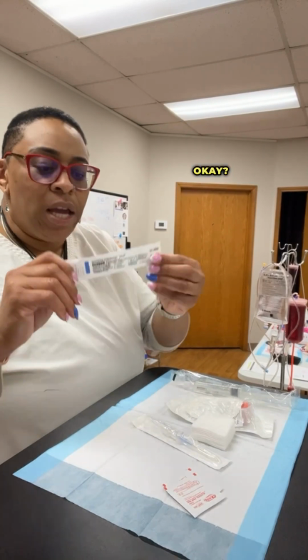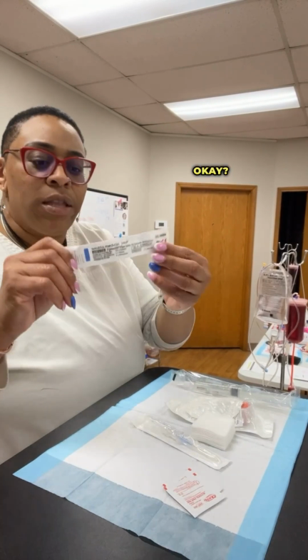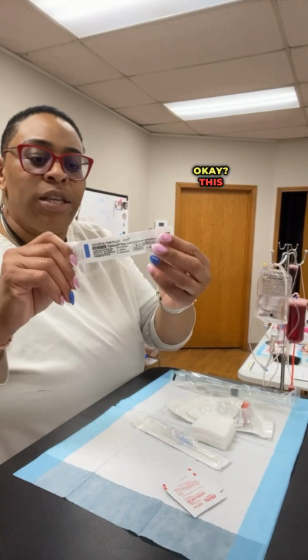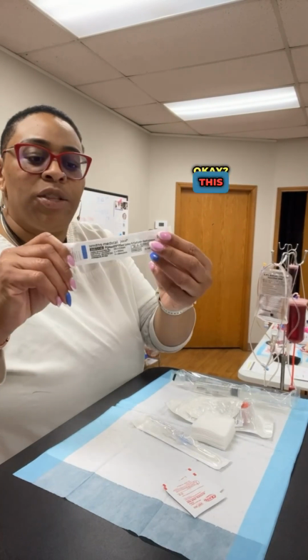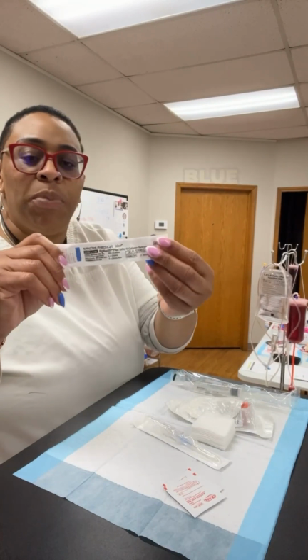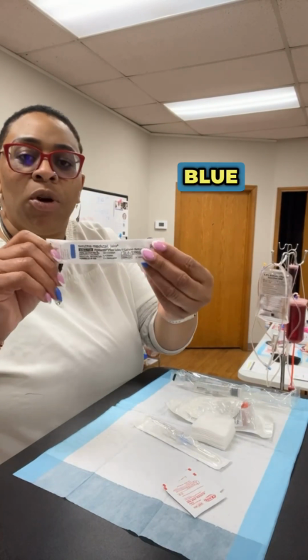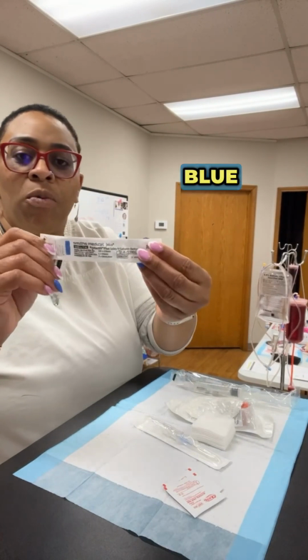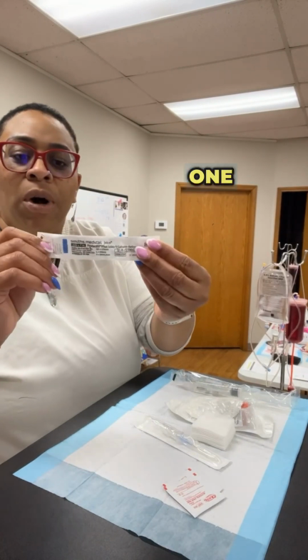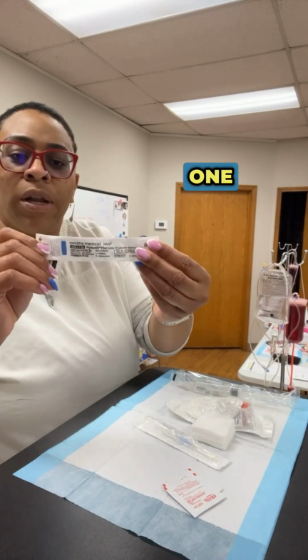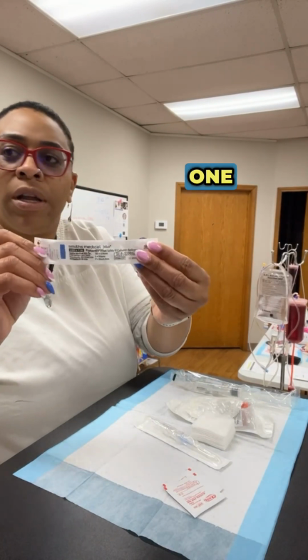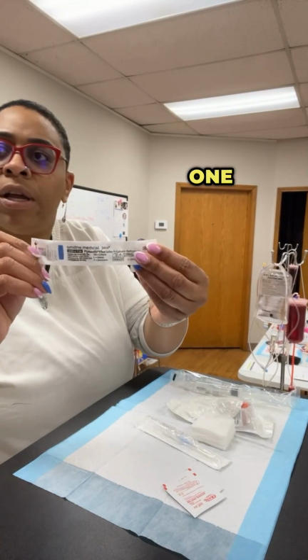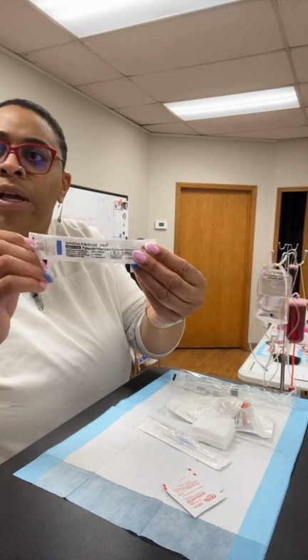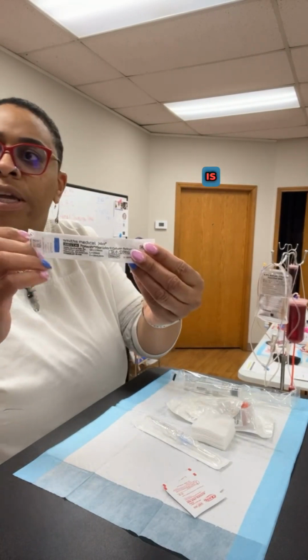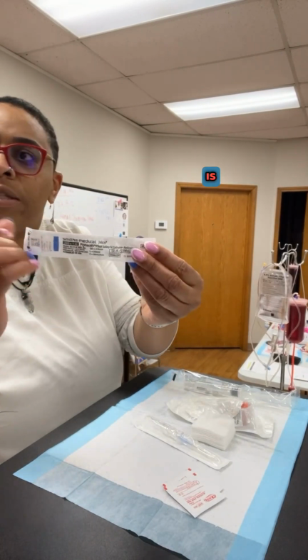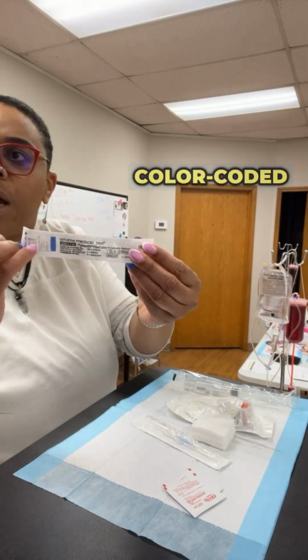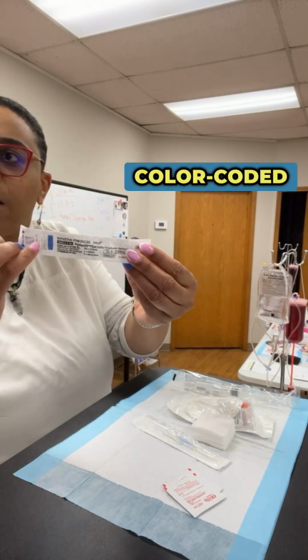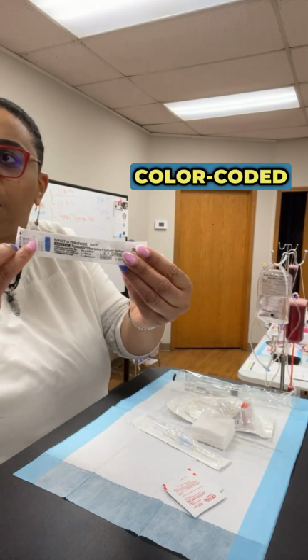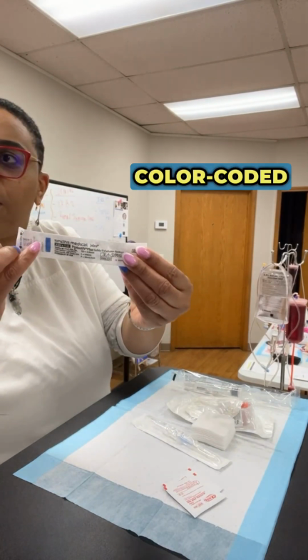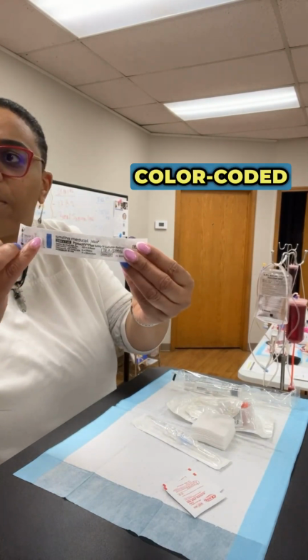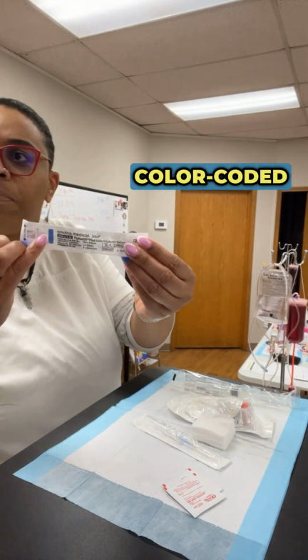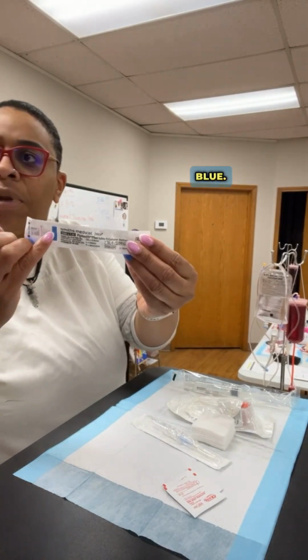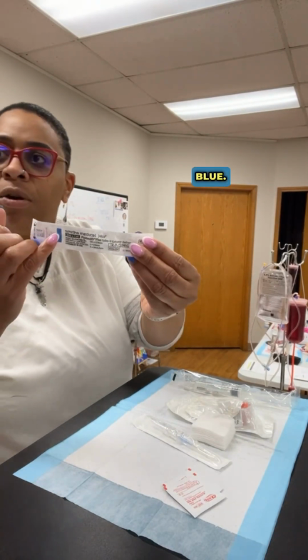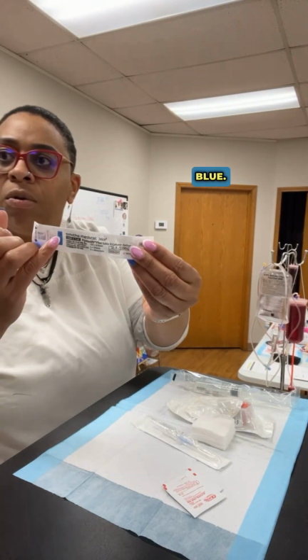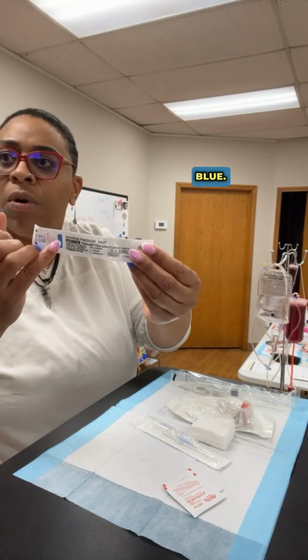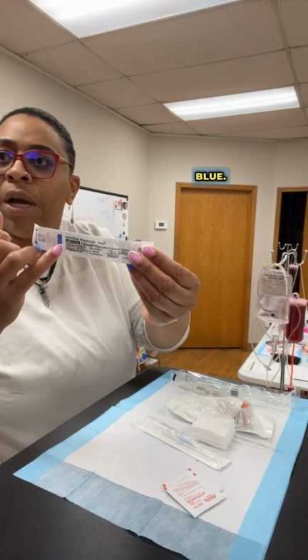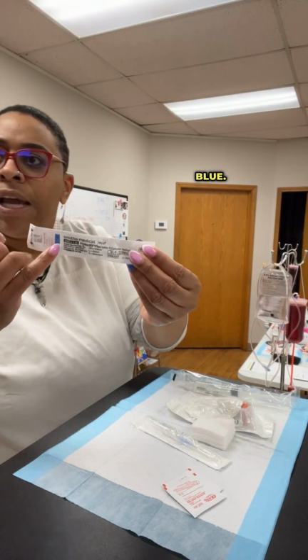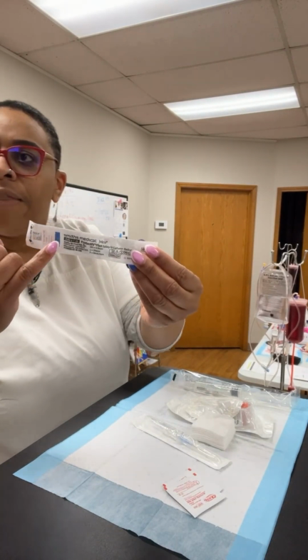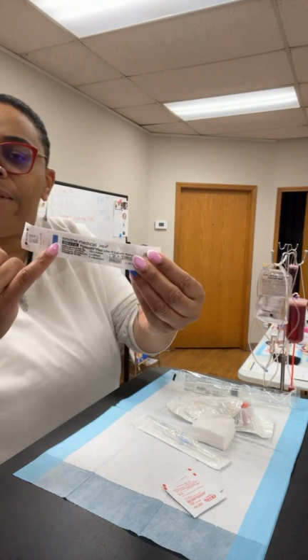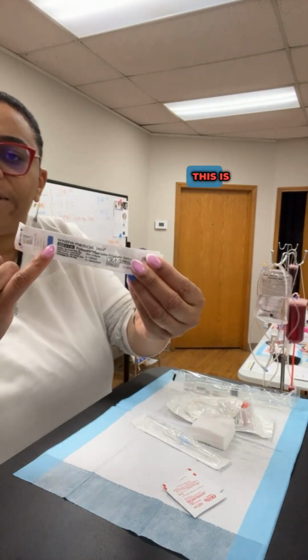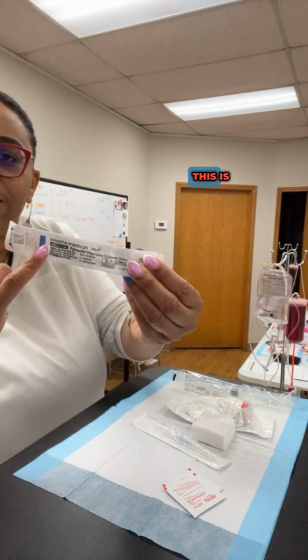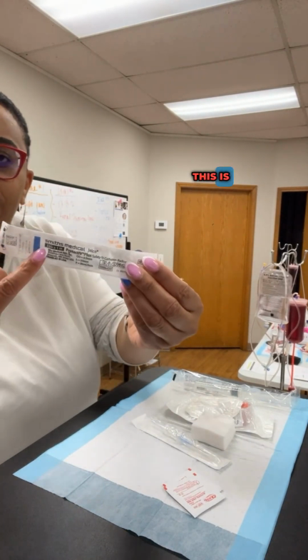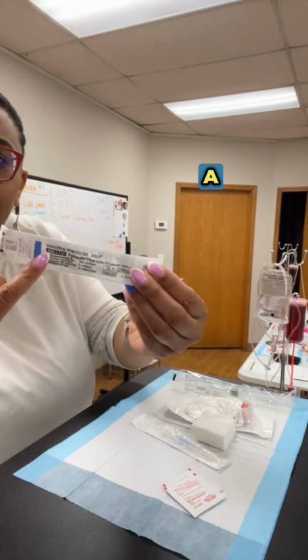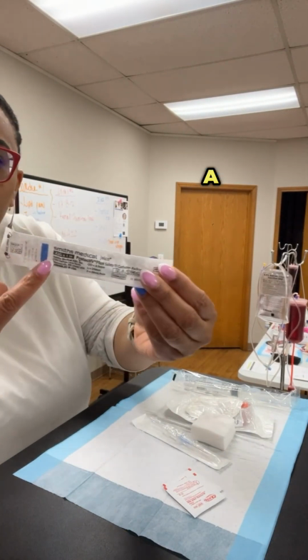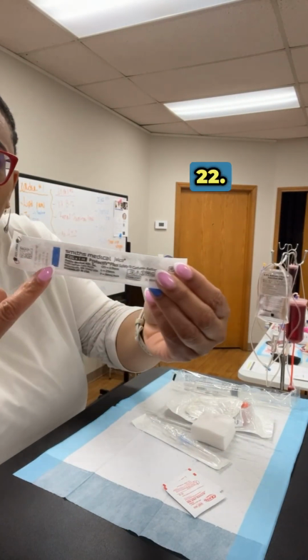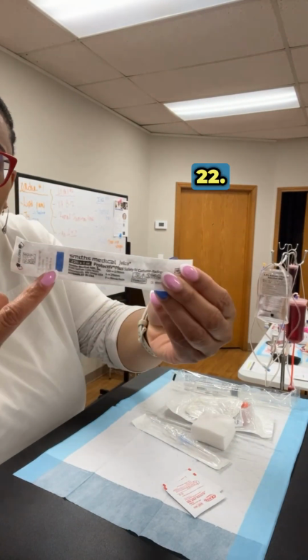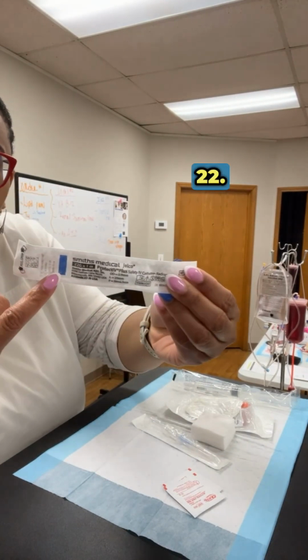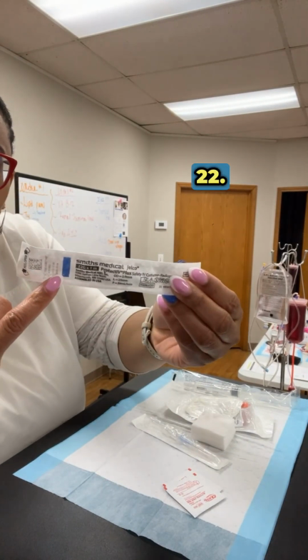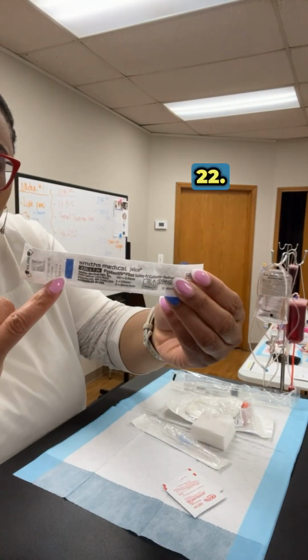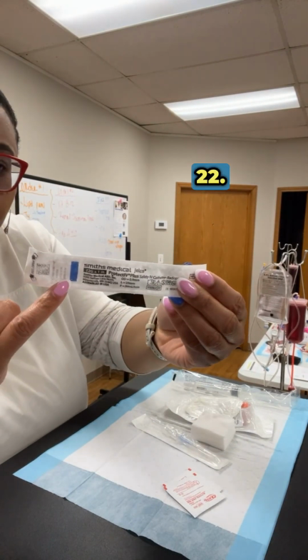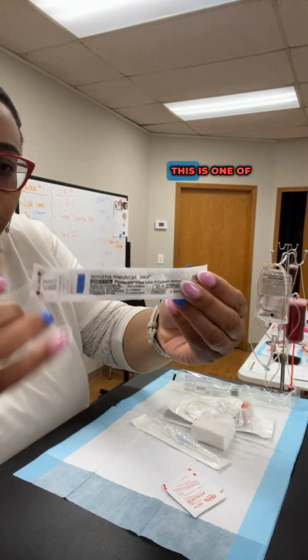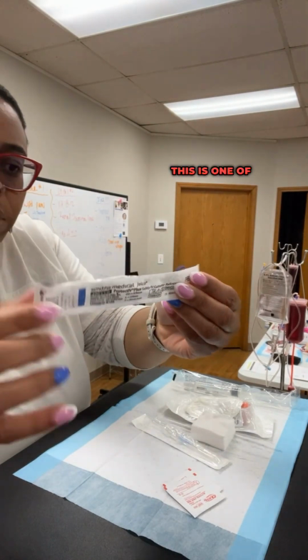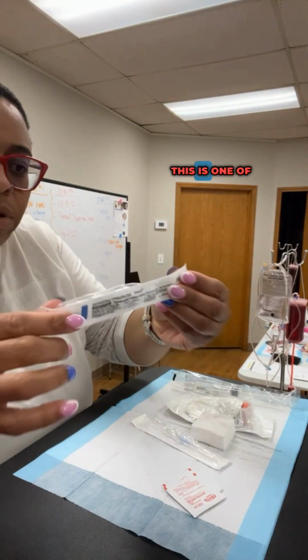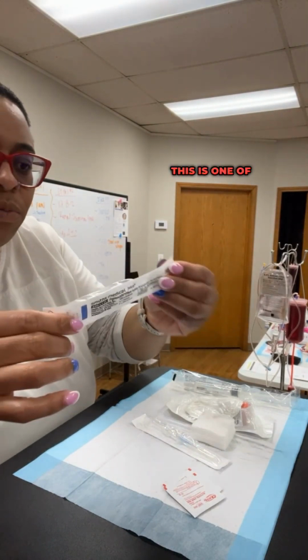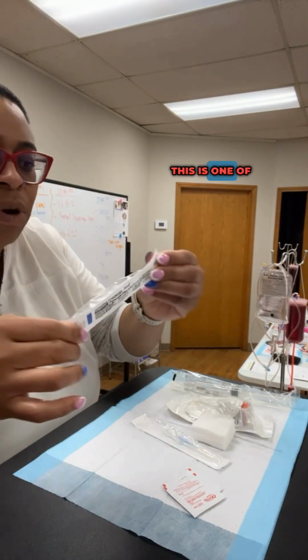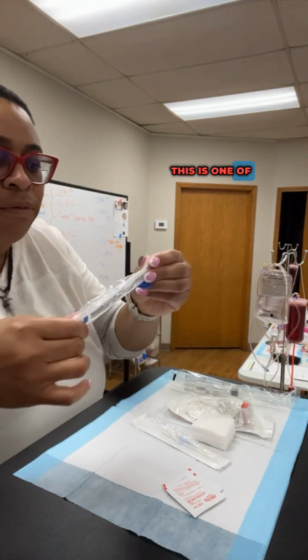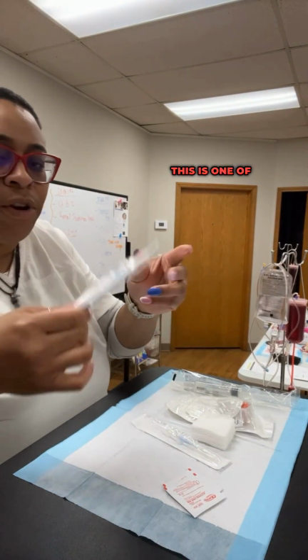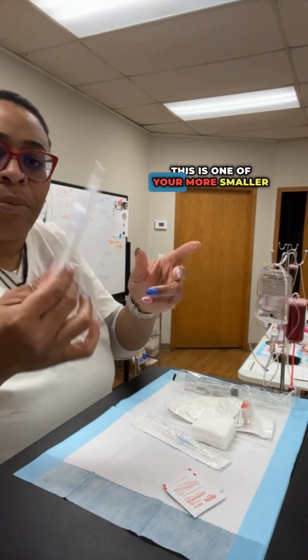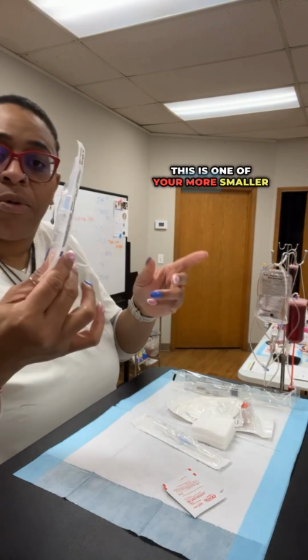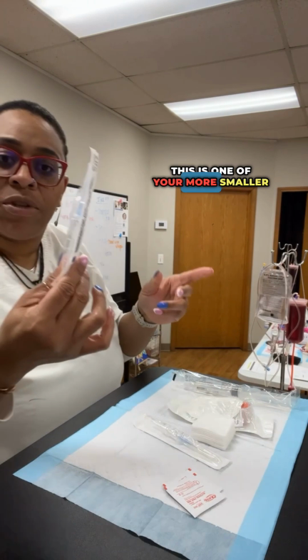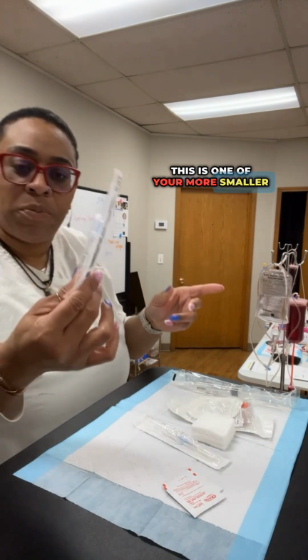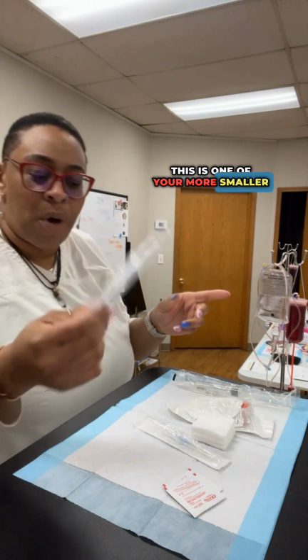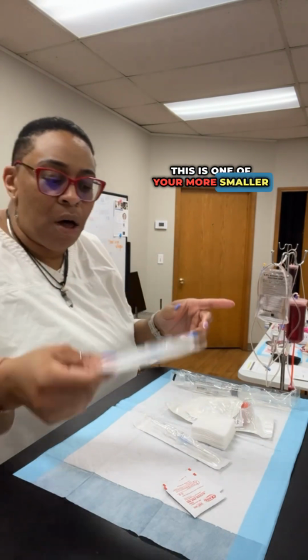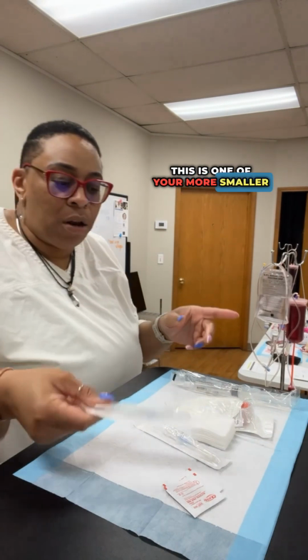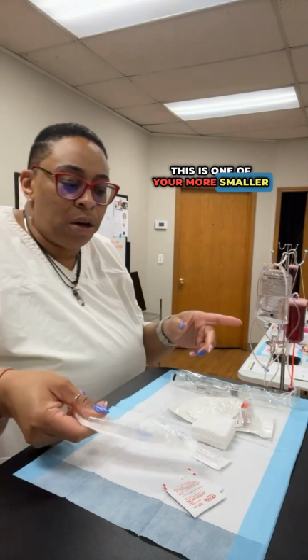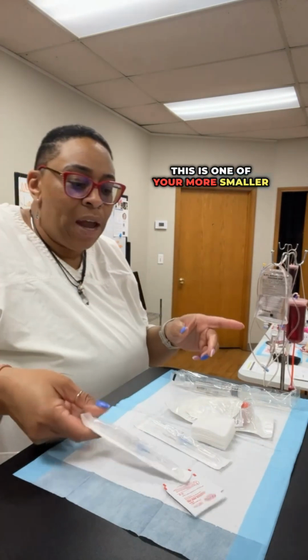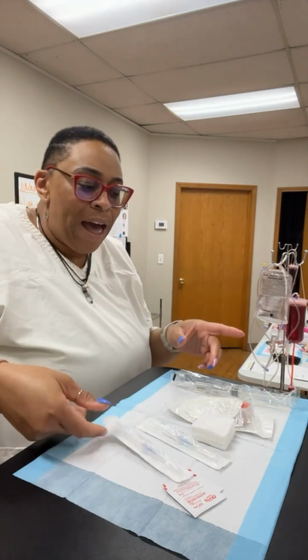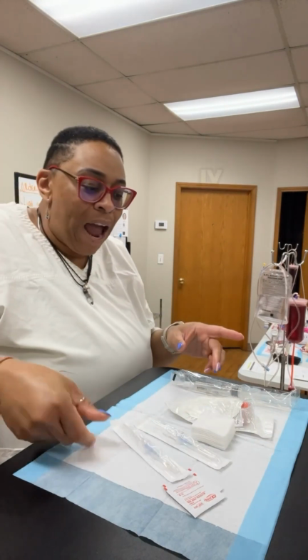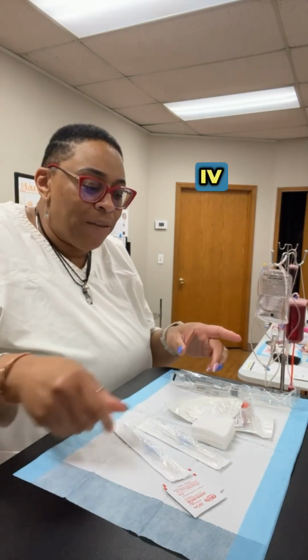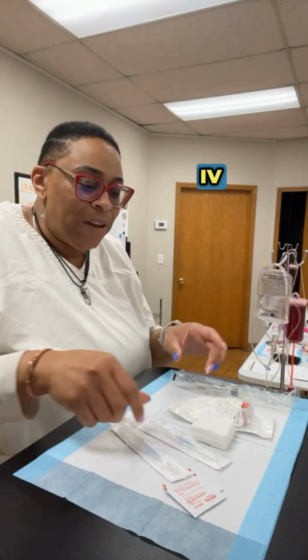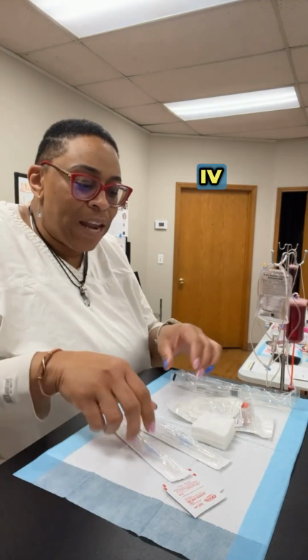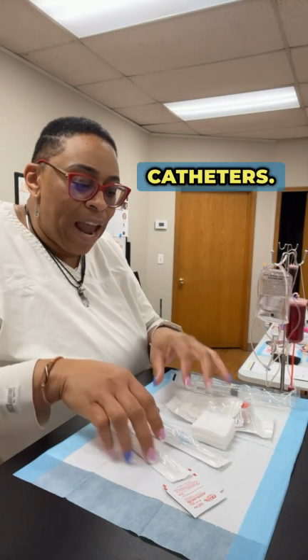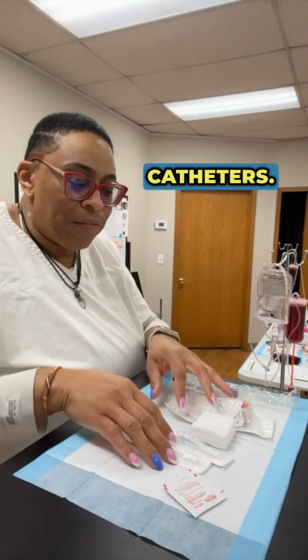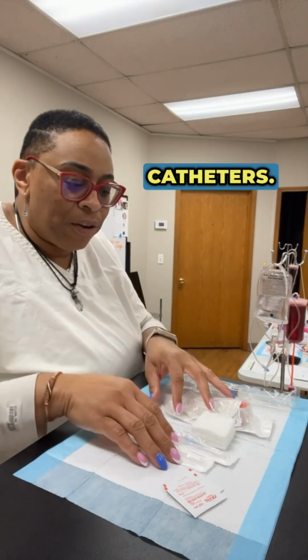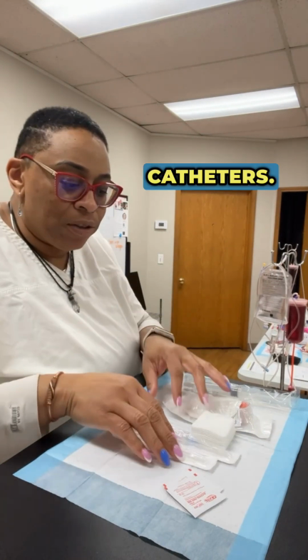This blue one is color-coded blue. This is a 22. This is one of your more smaller IV catheters.